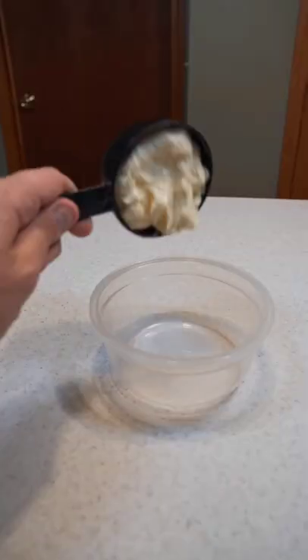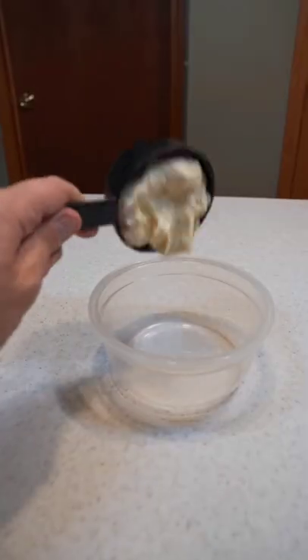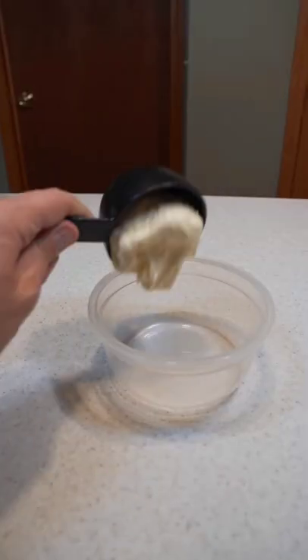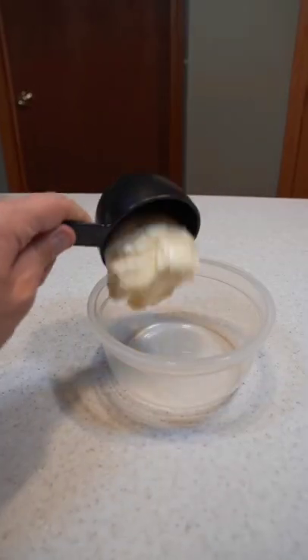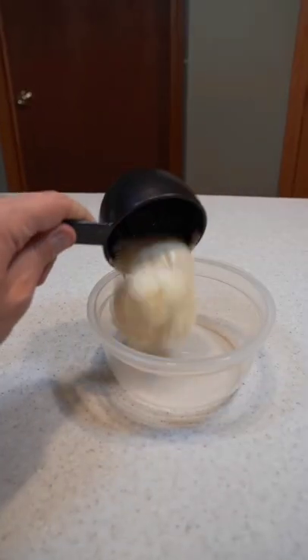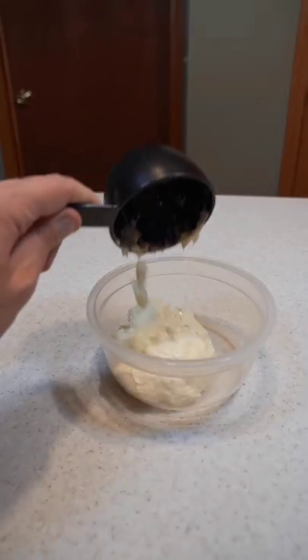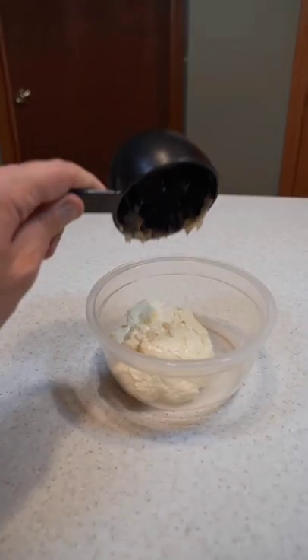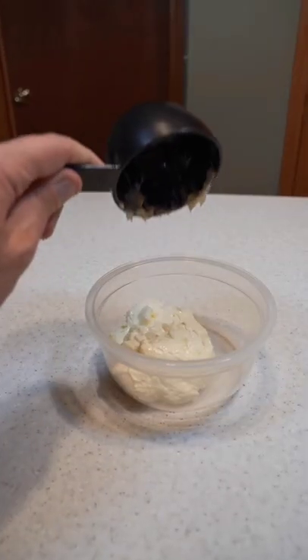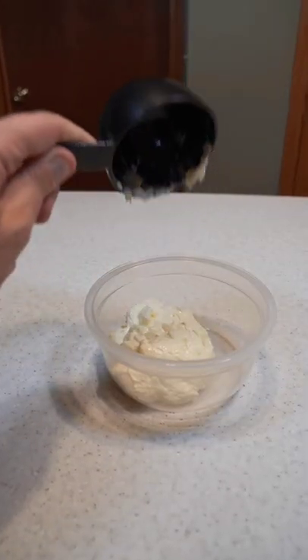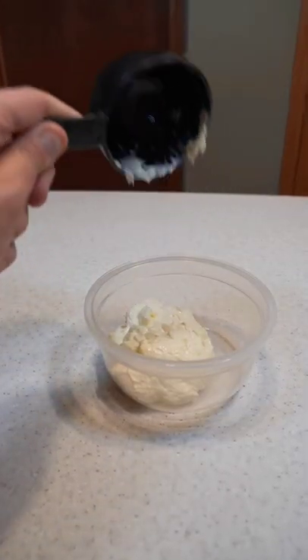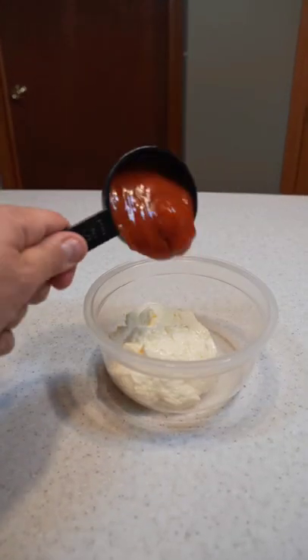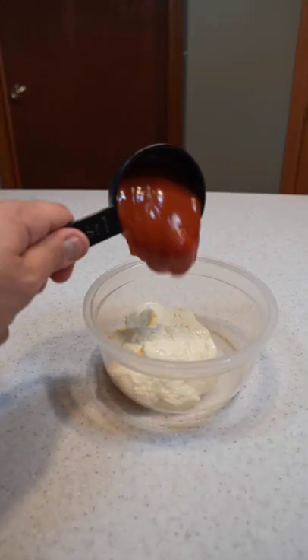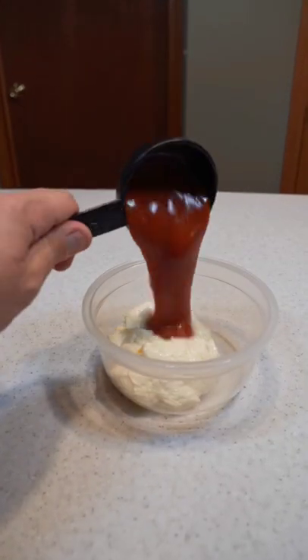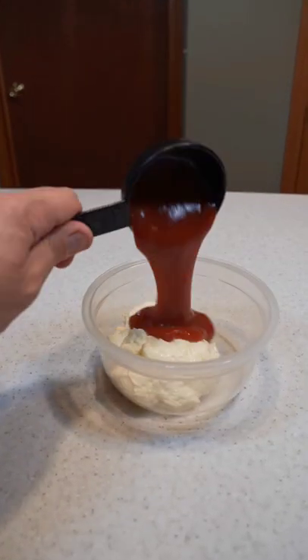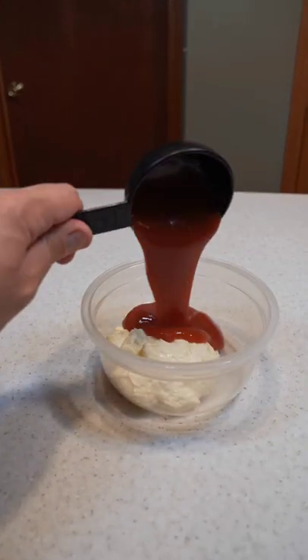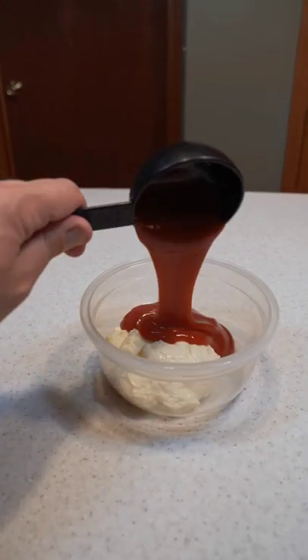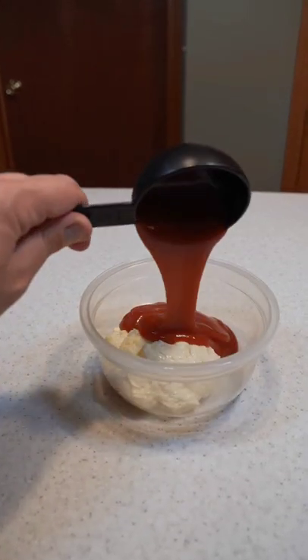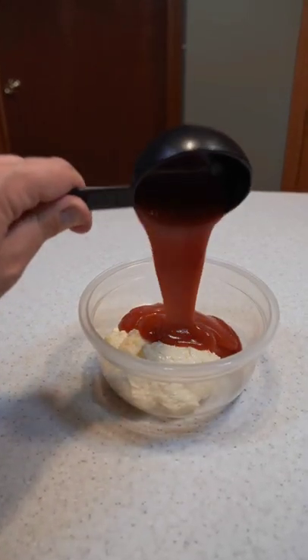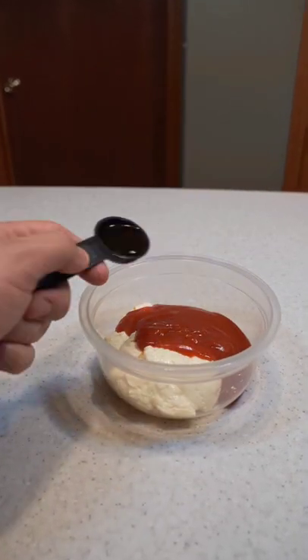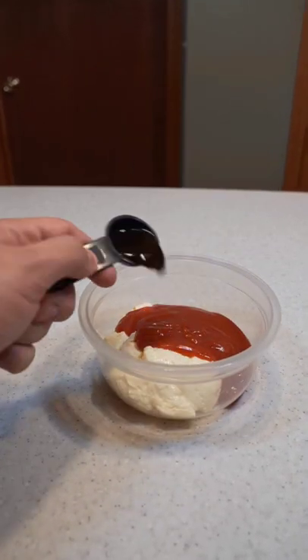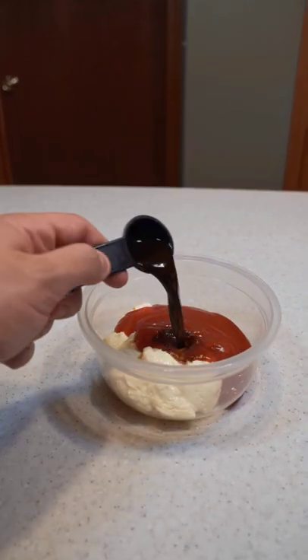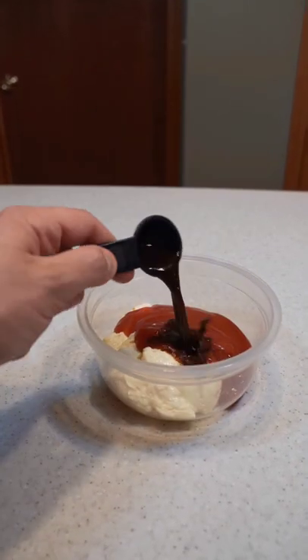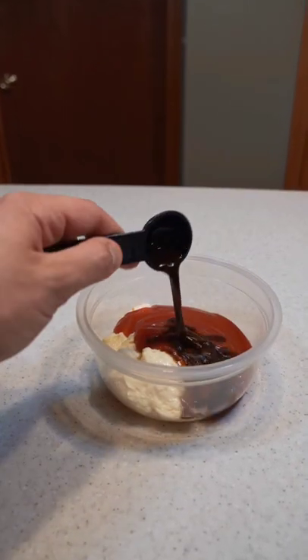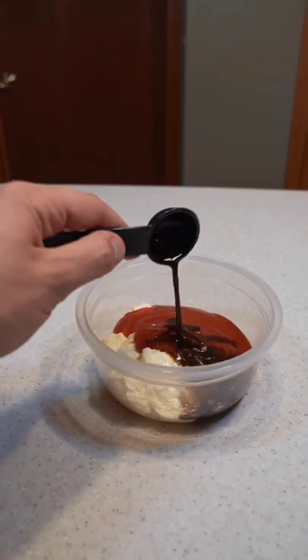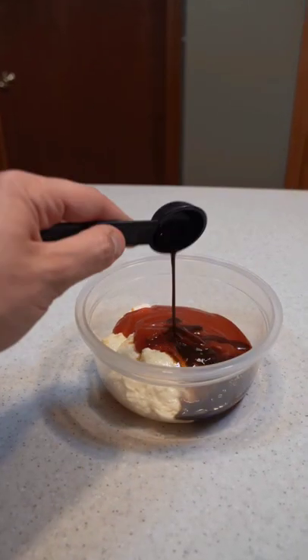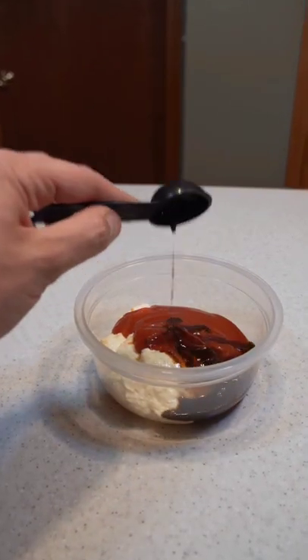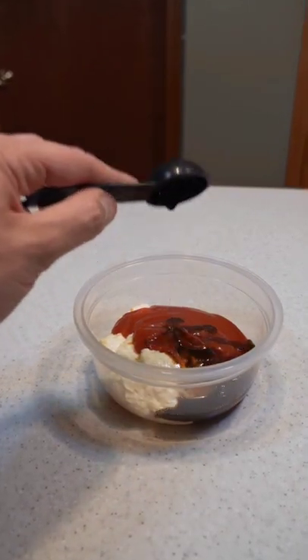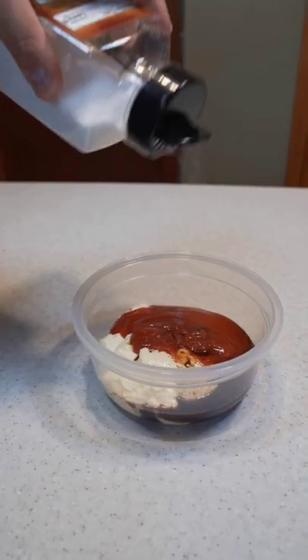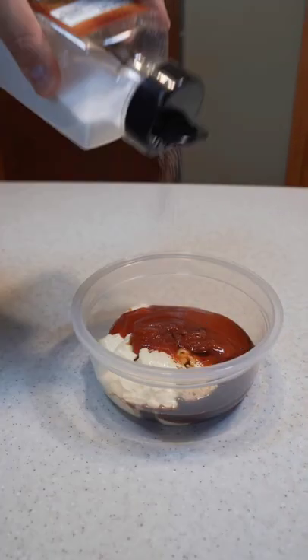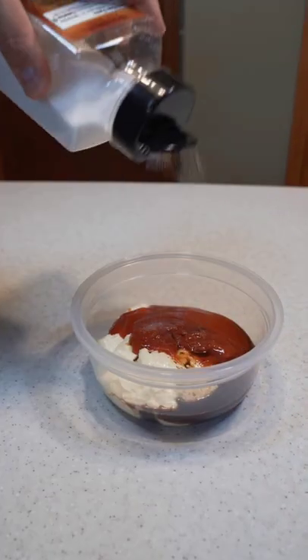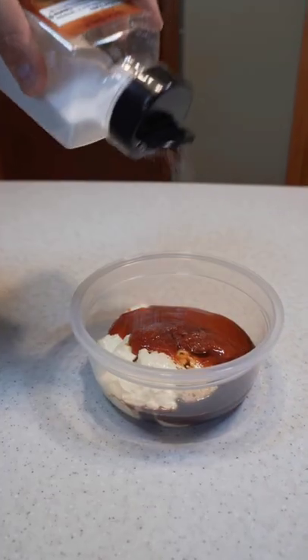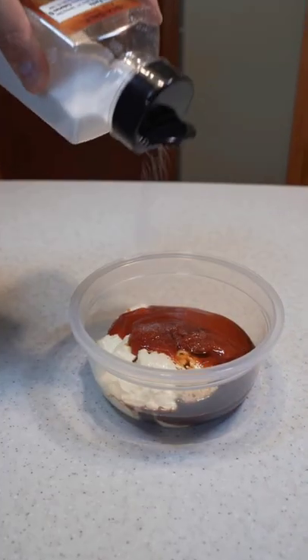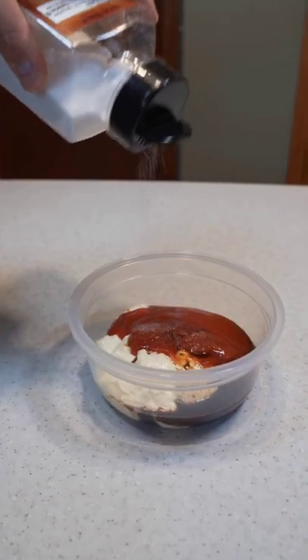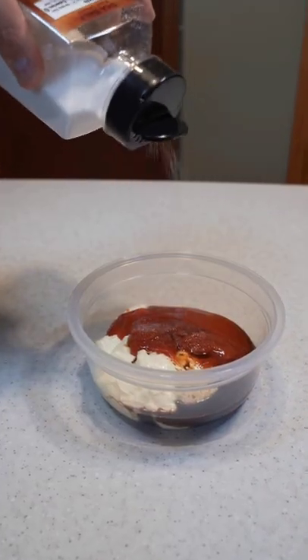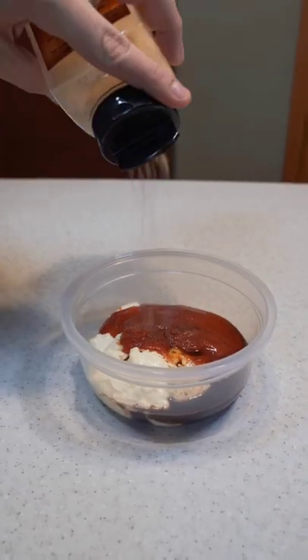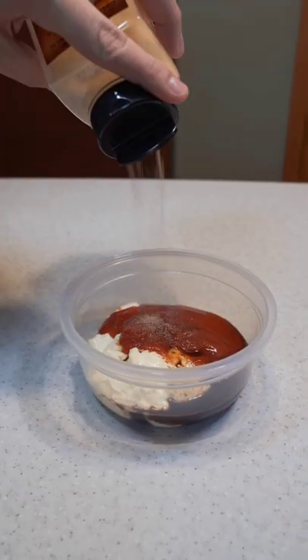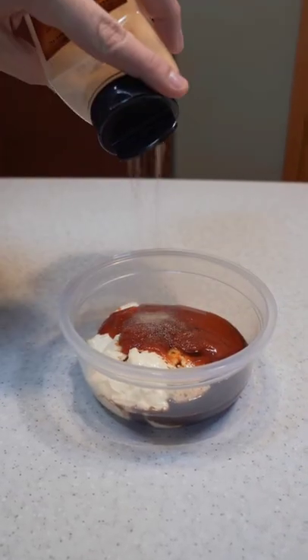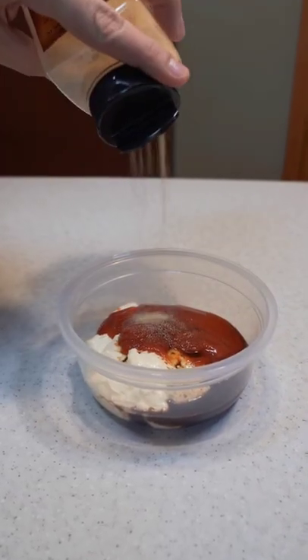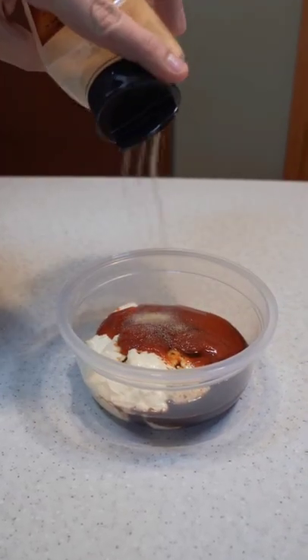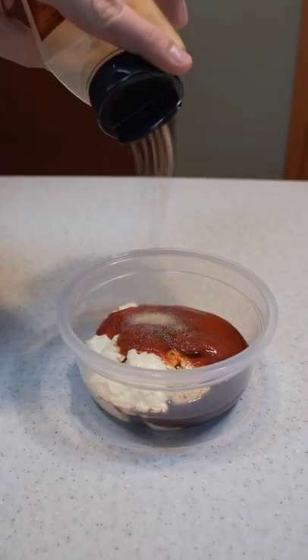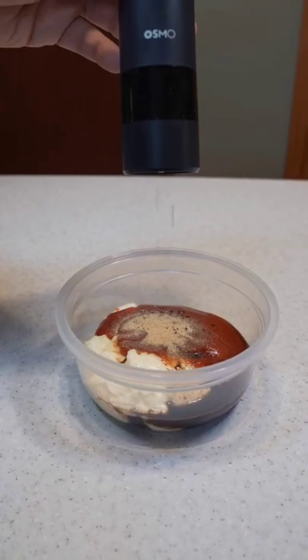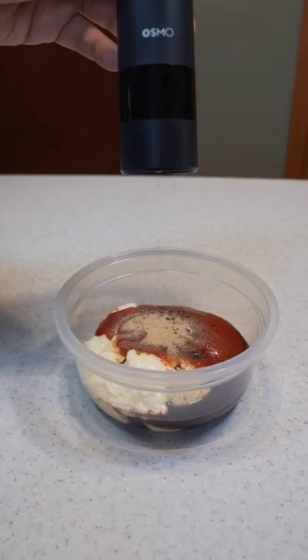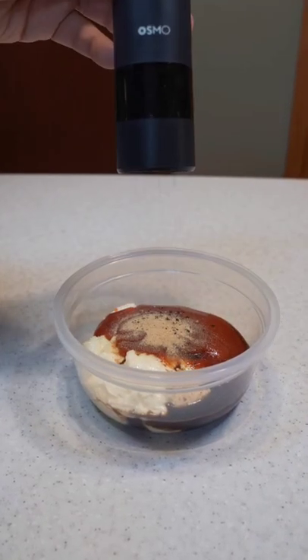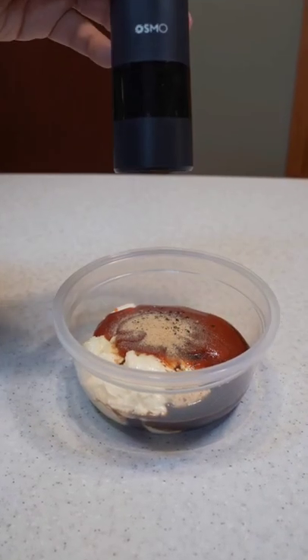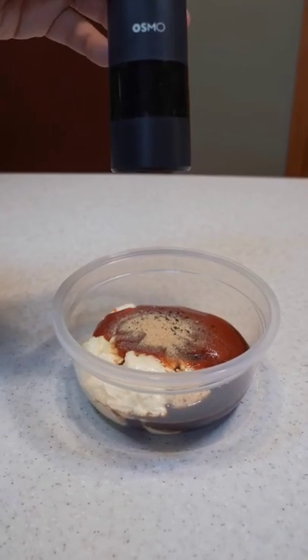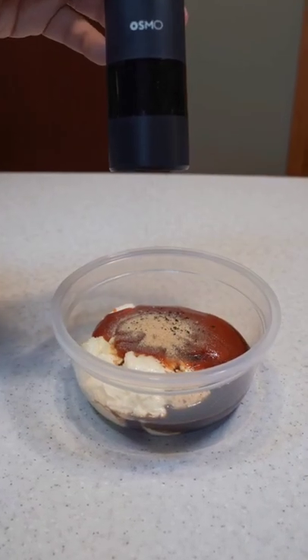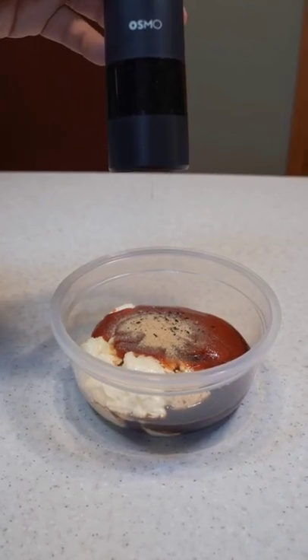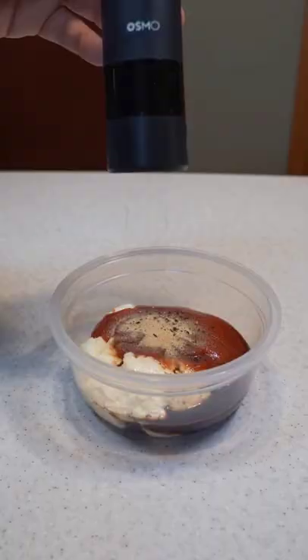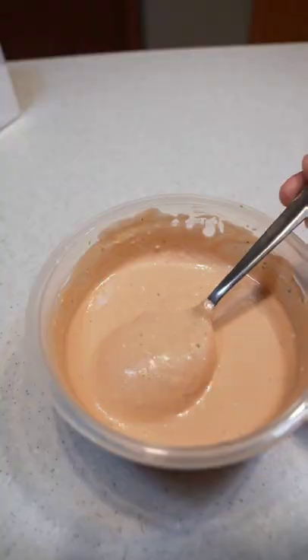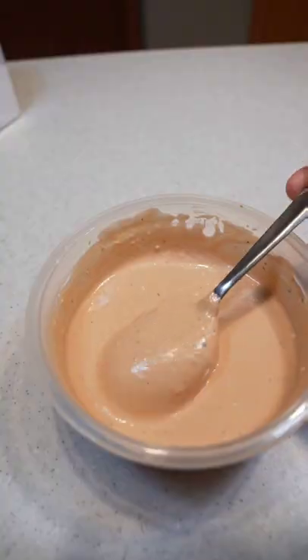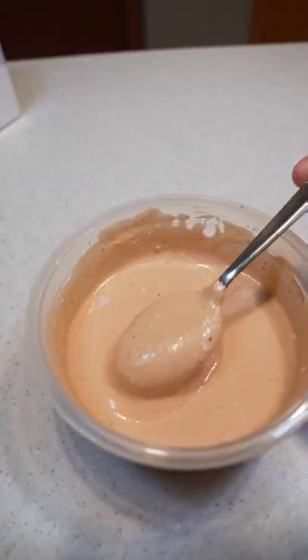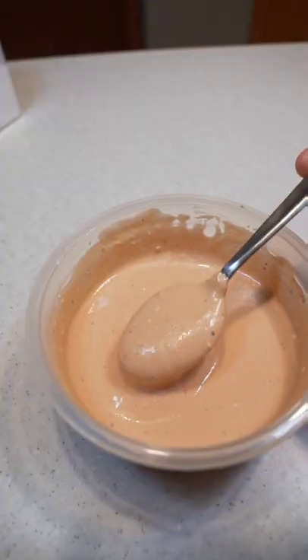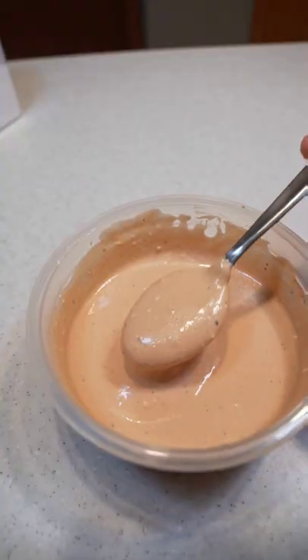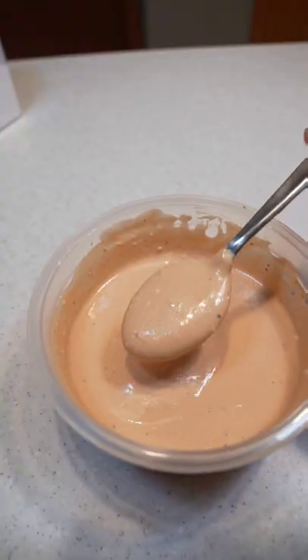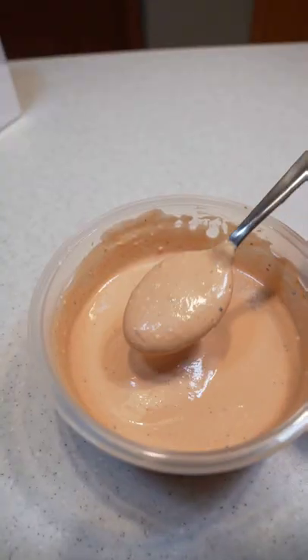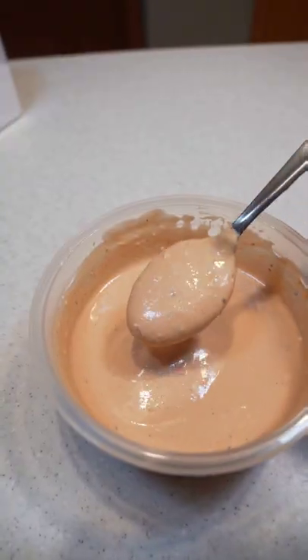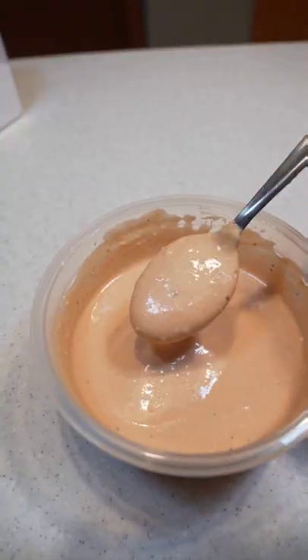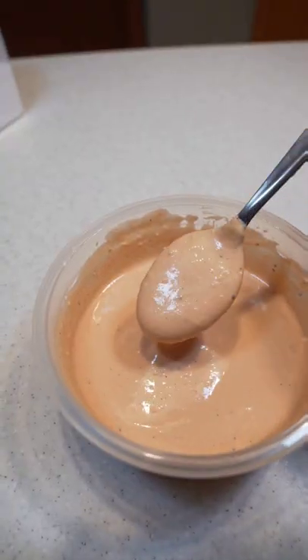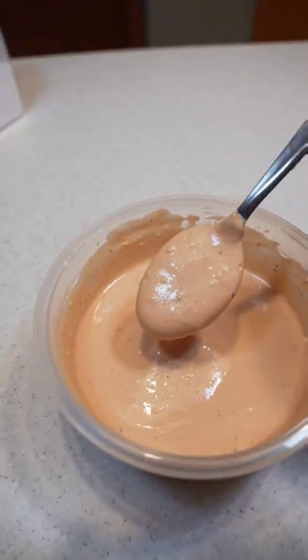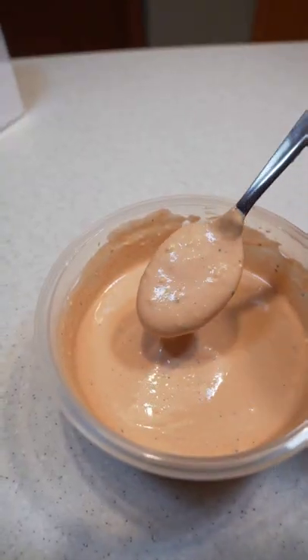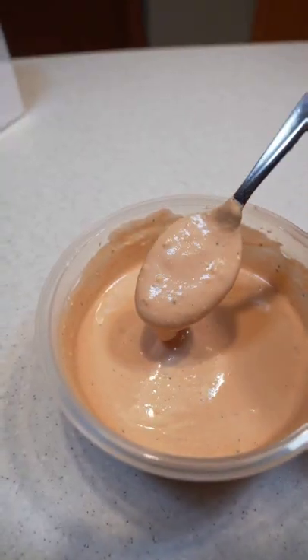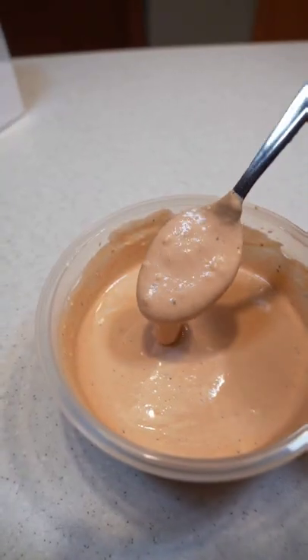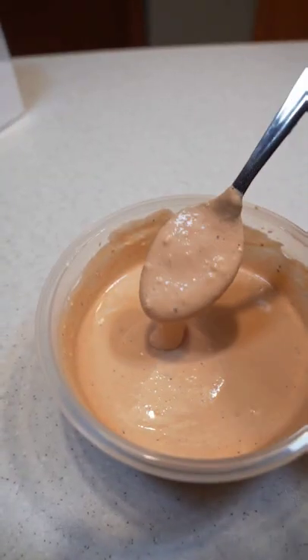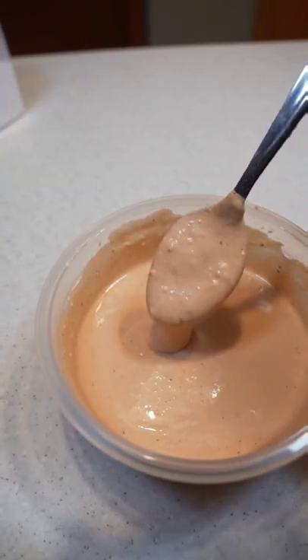For the cane sauce, let's start with mayo, ketchup, Worcestershire, salt, garlic powder, and pepper. Mix well, then pop in the fridge.